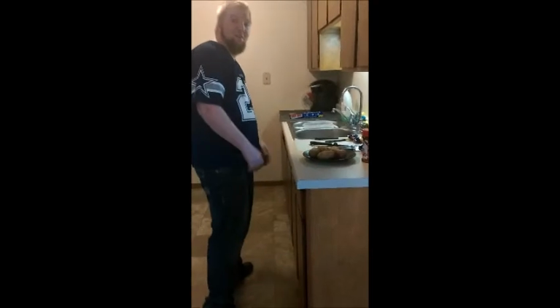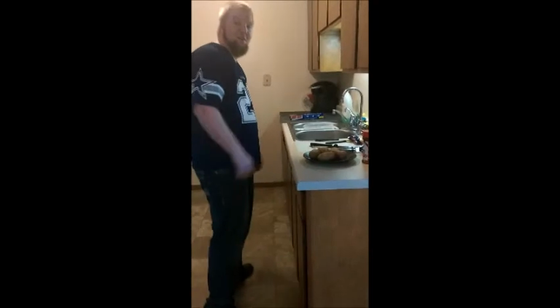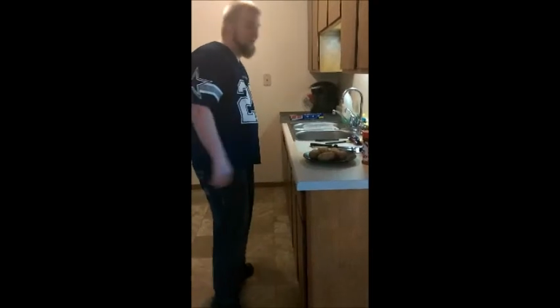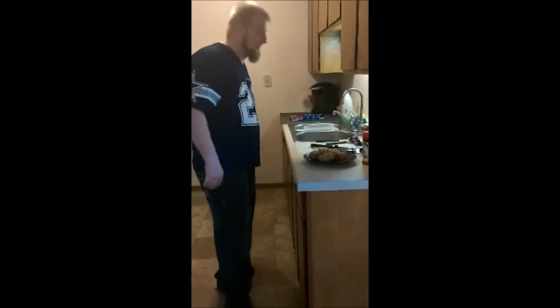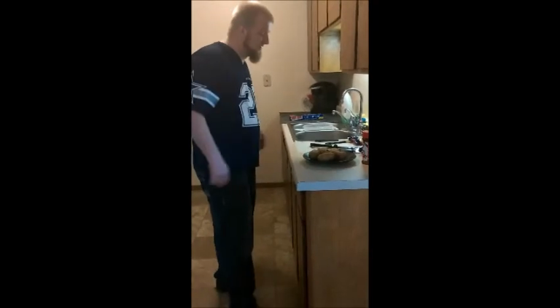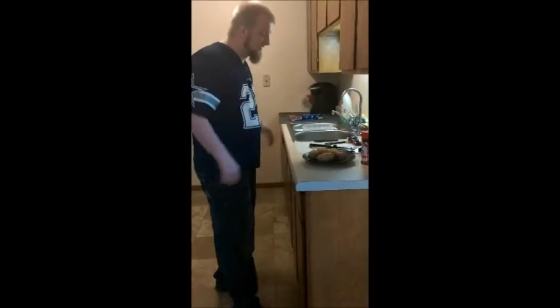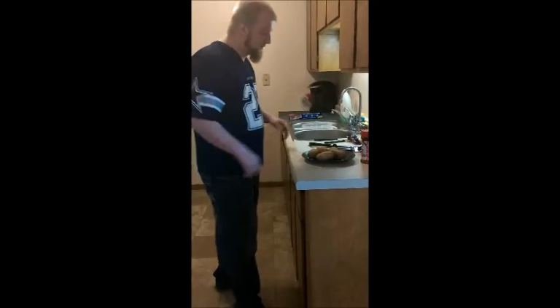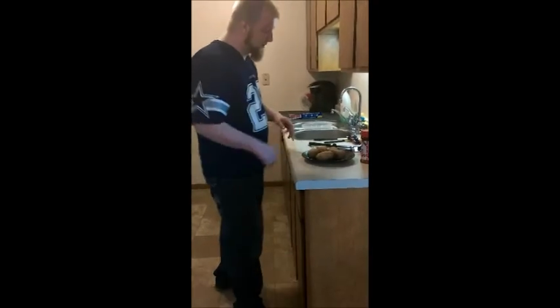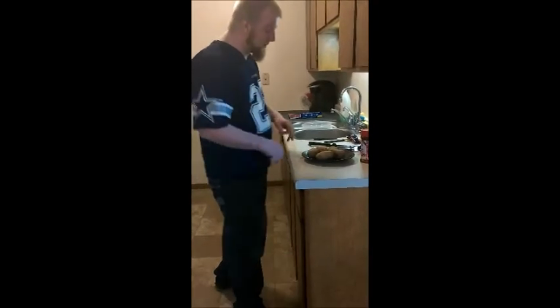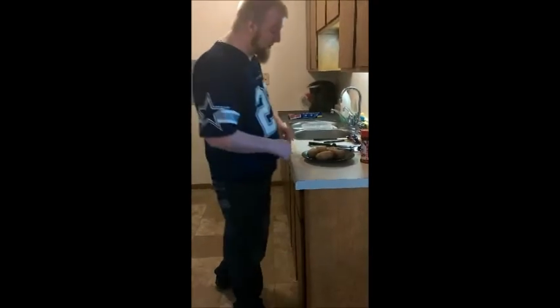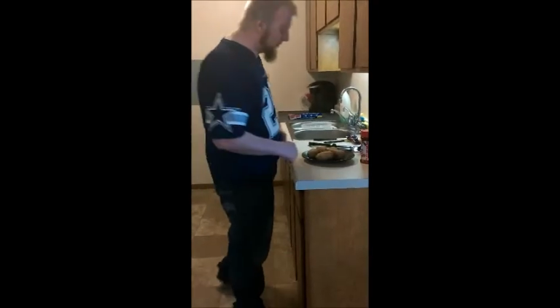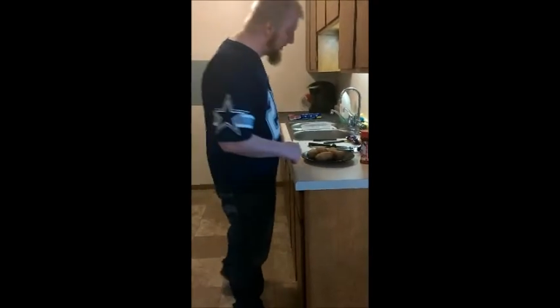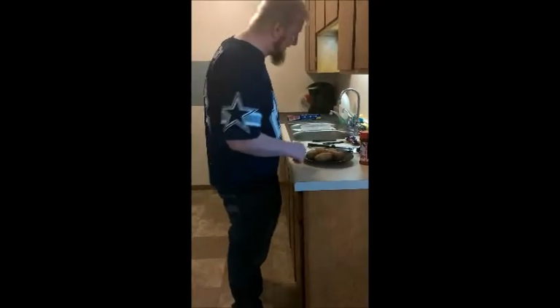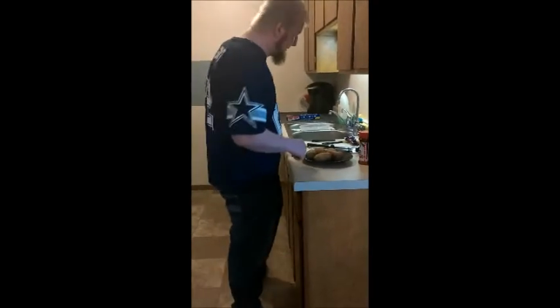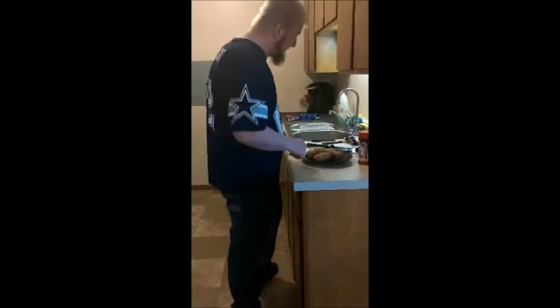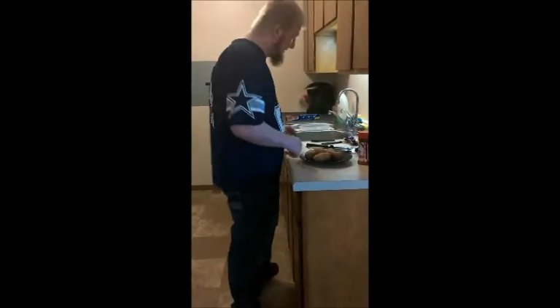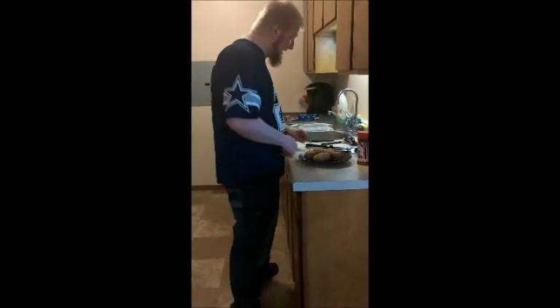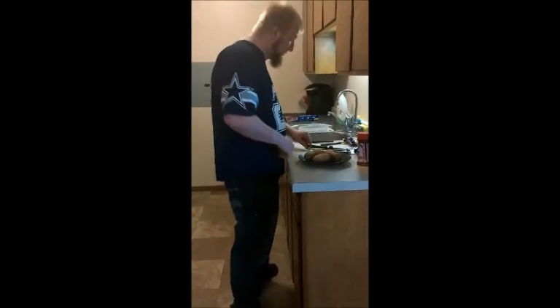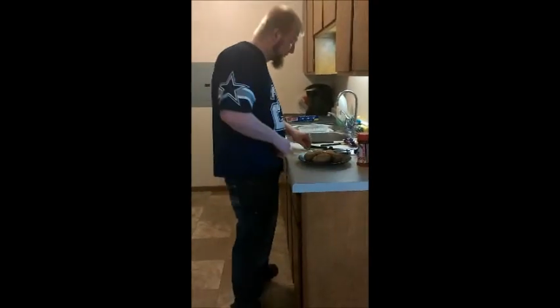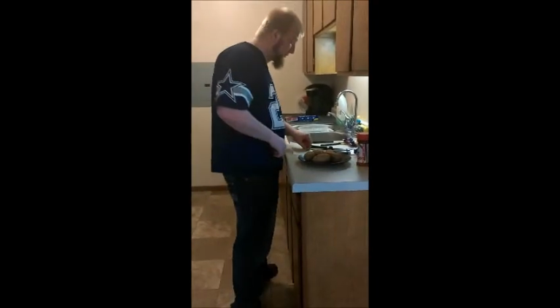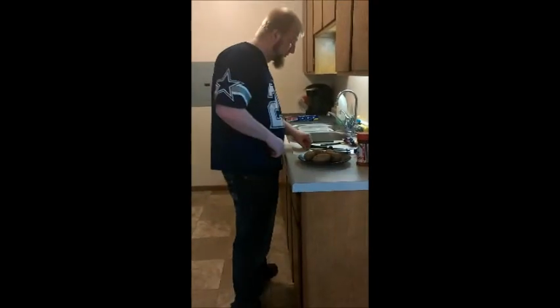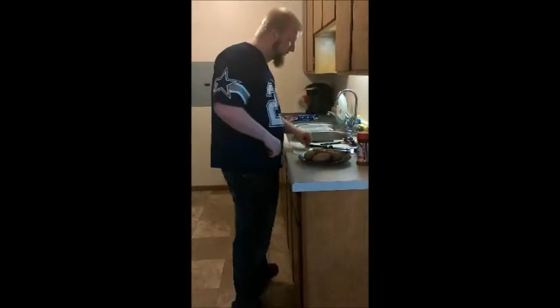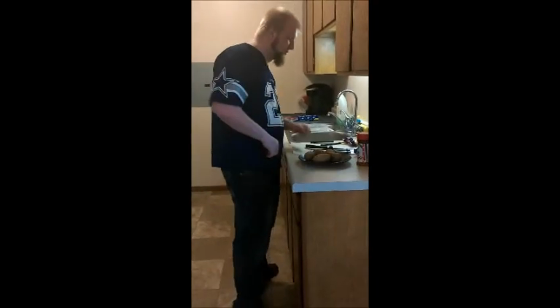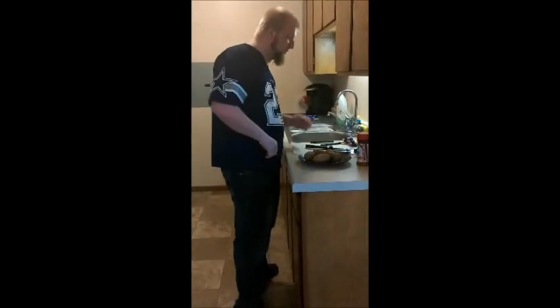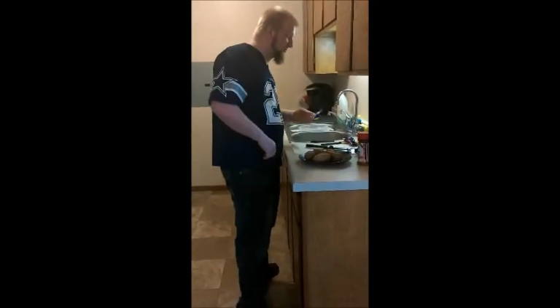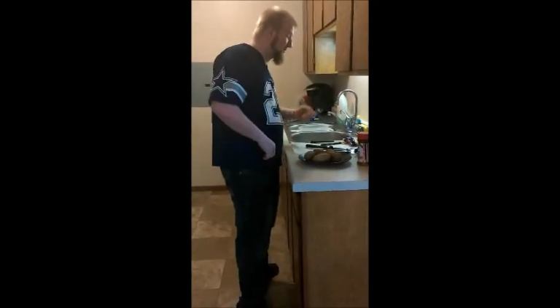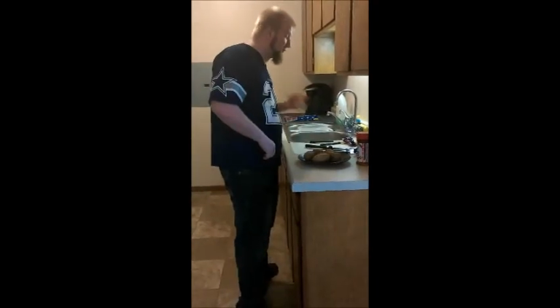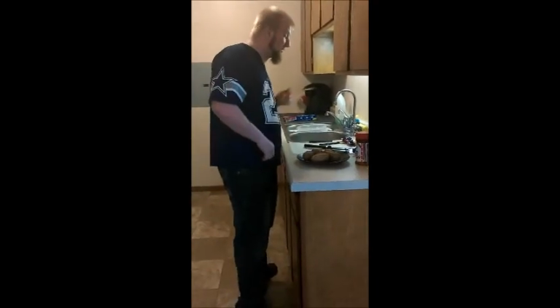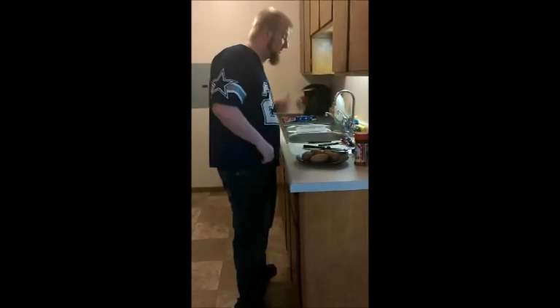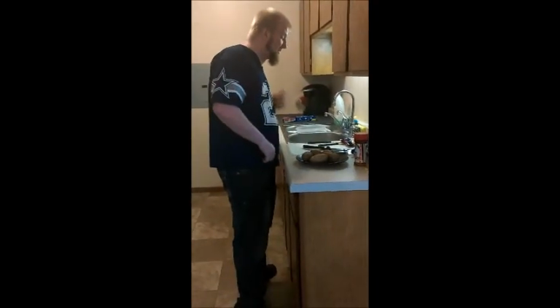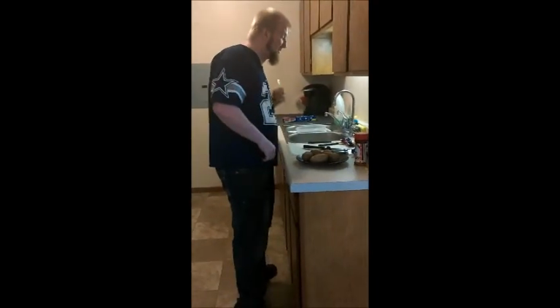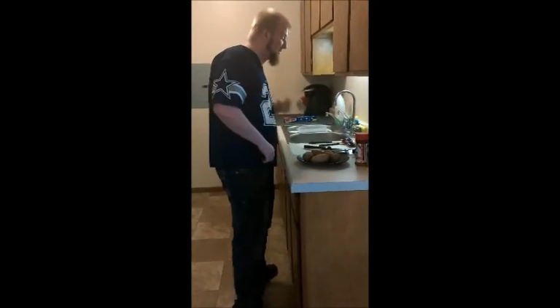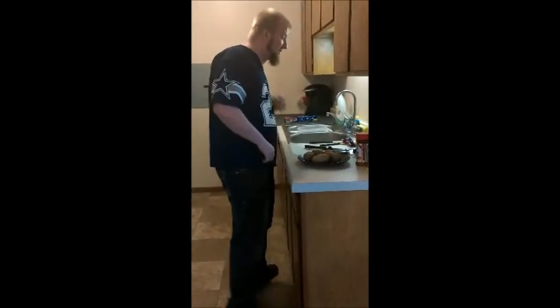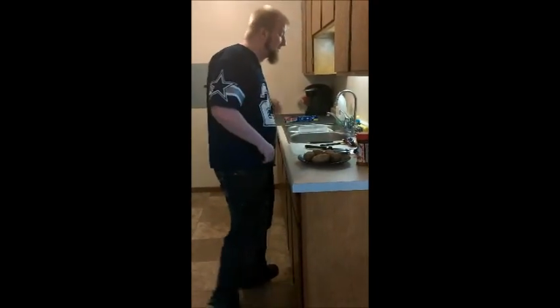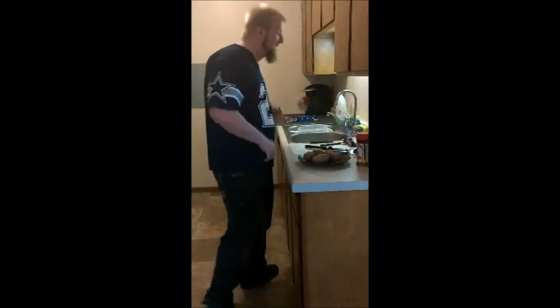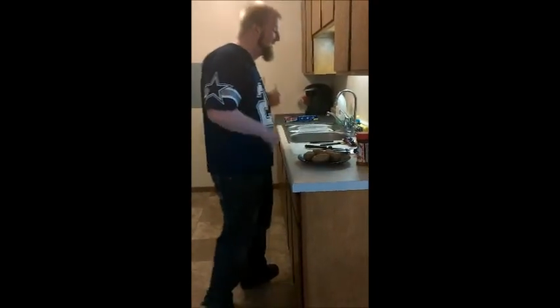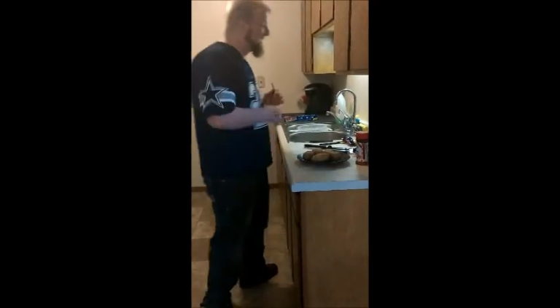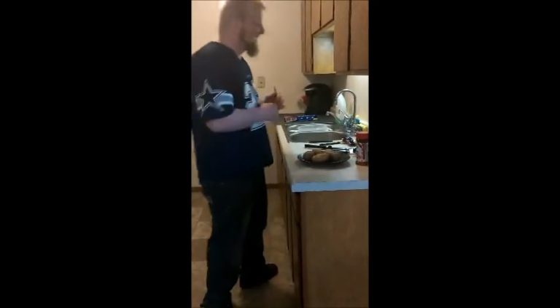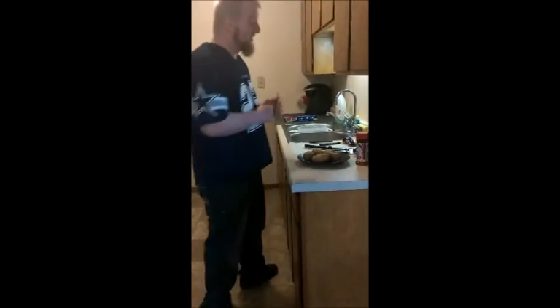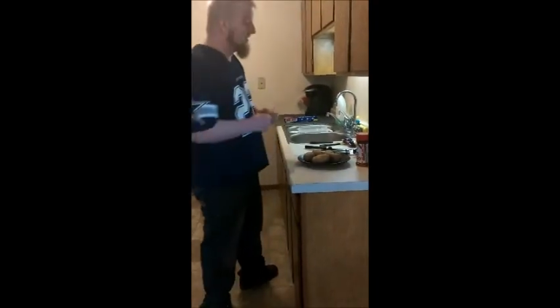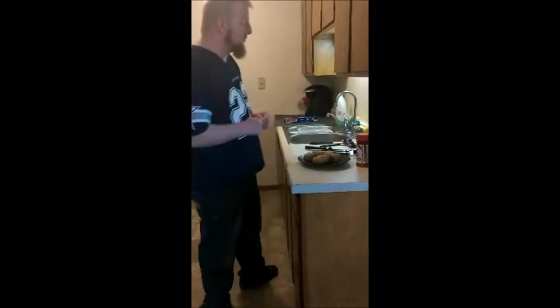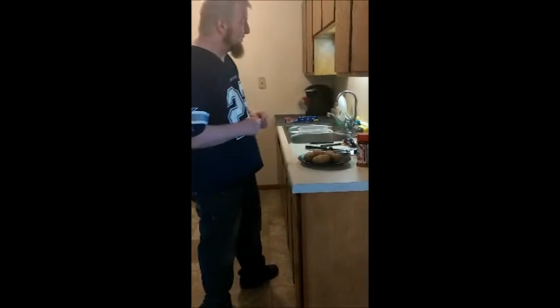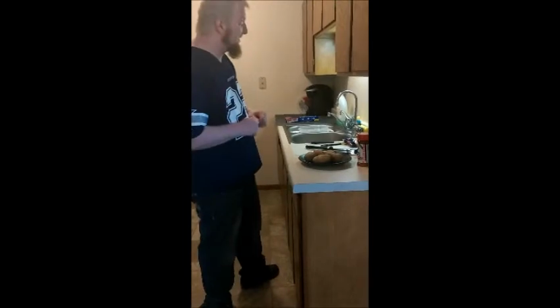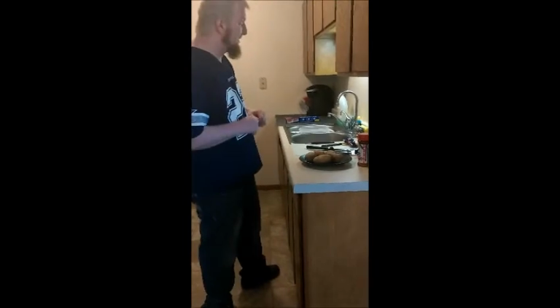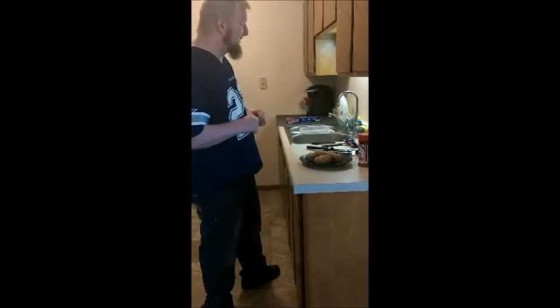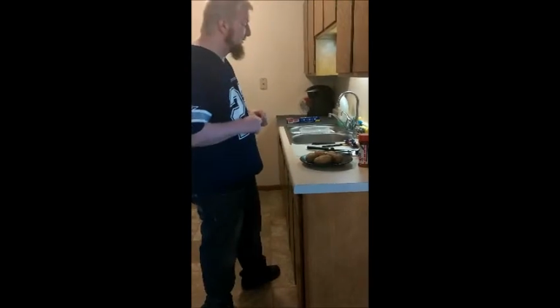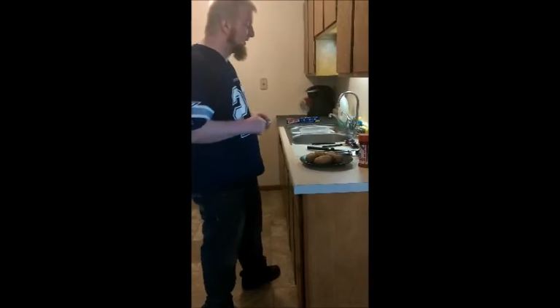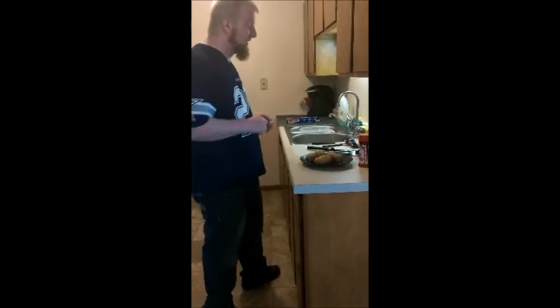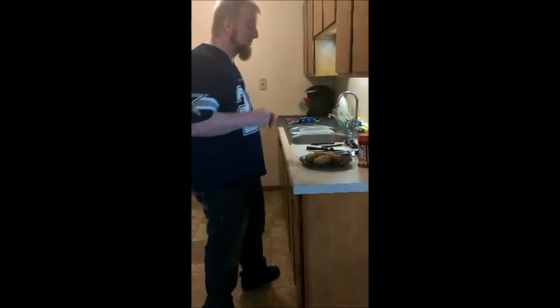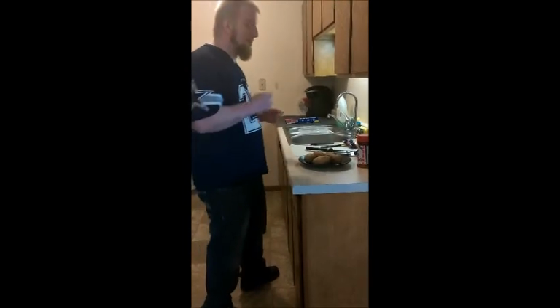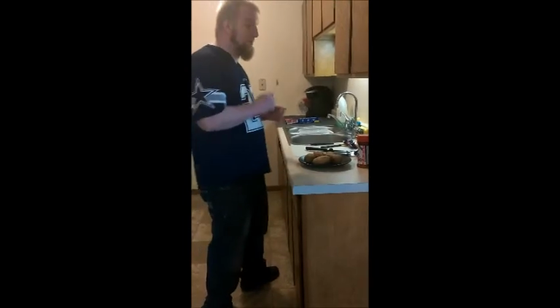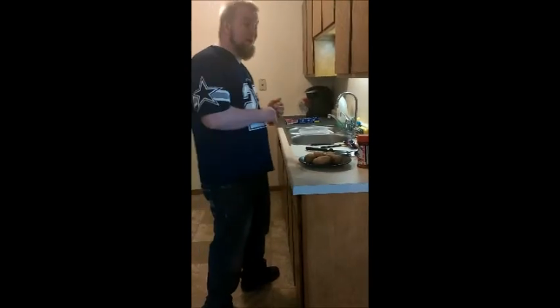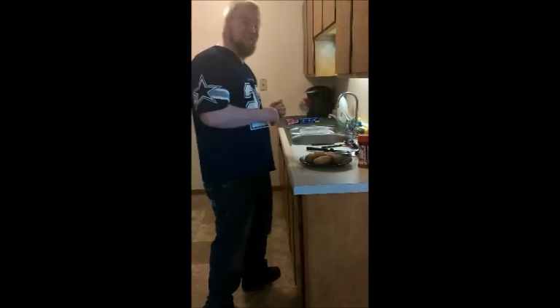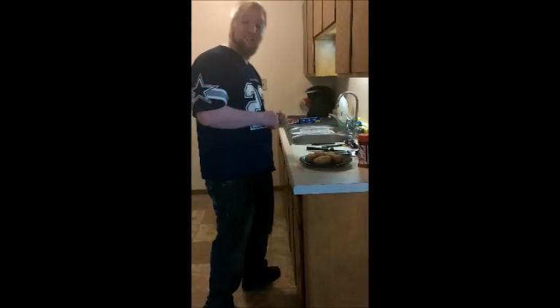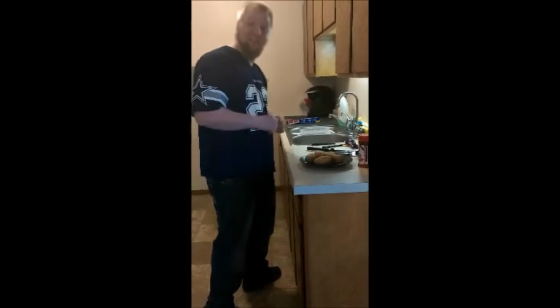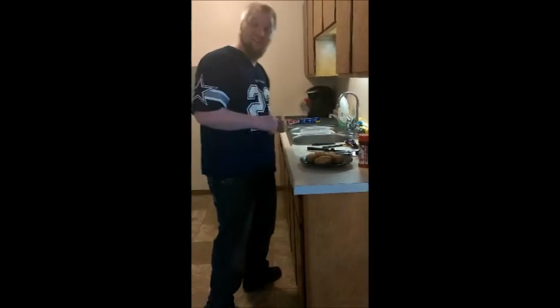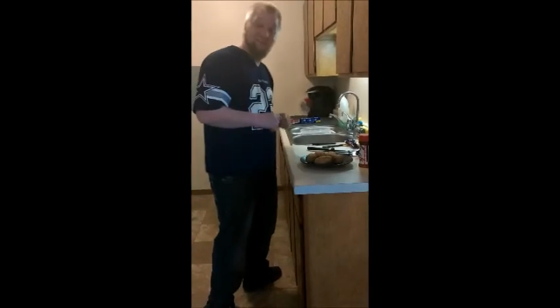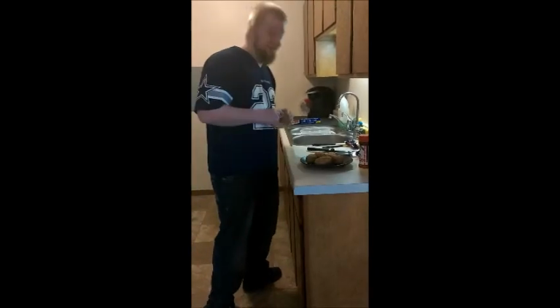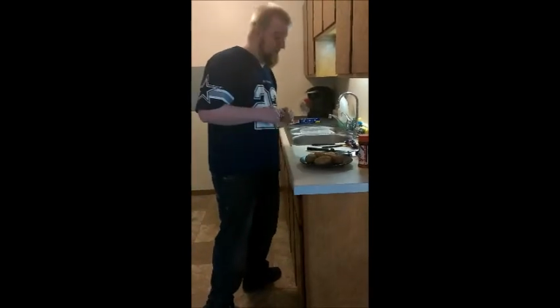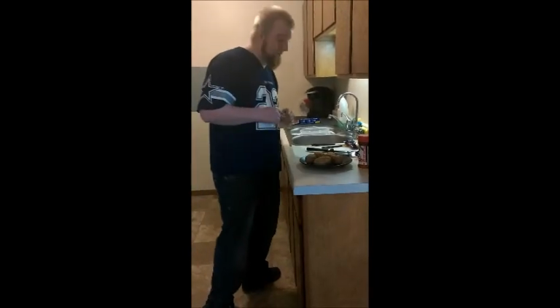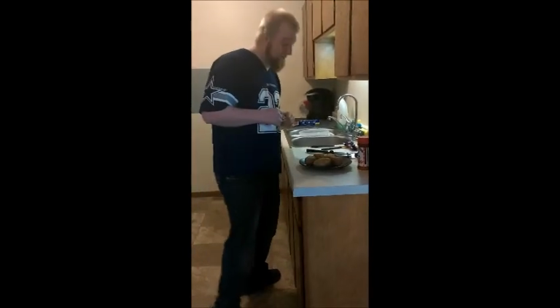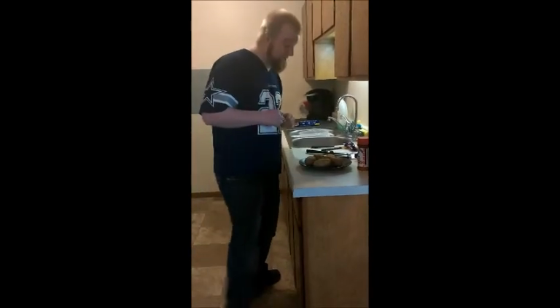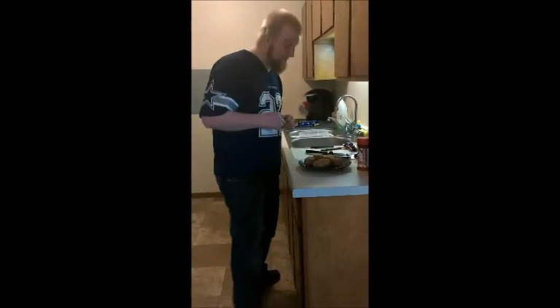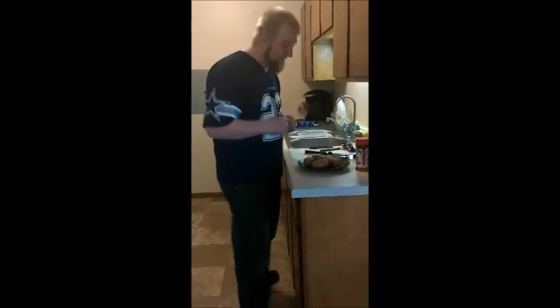I'd like to welcome you all back to another episode of Tippy's Midwest Cooking Show. Today I'm going to teach you guys my take on an egg bake.